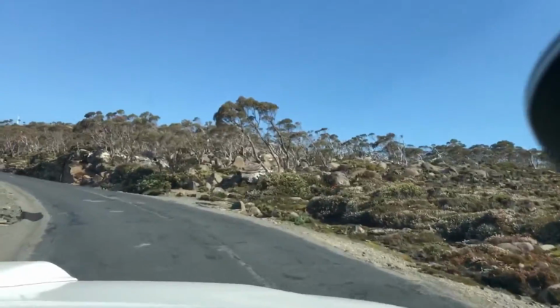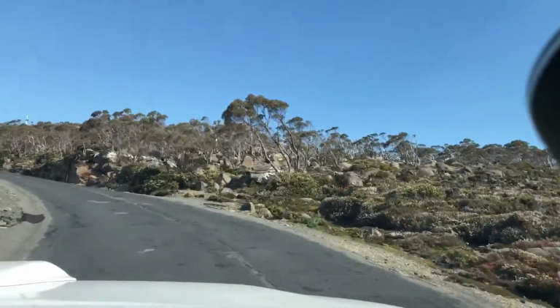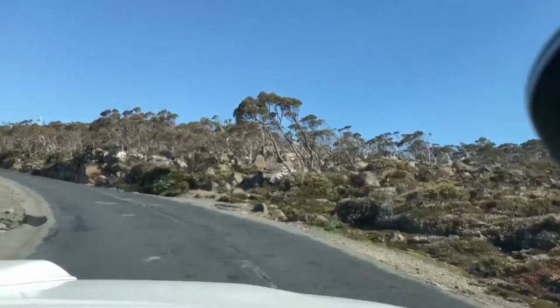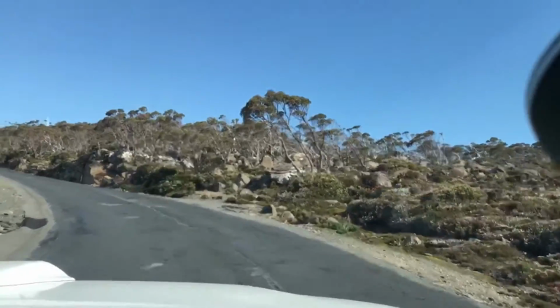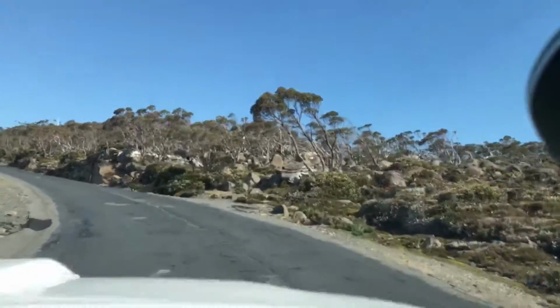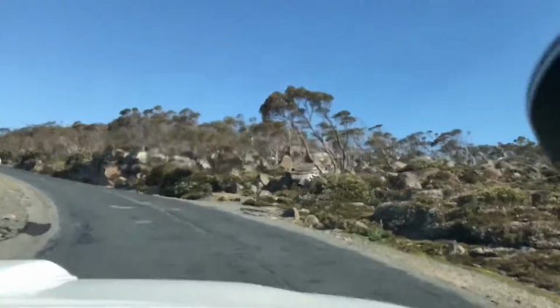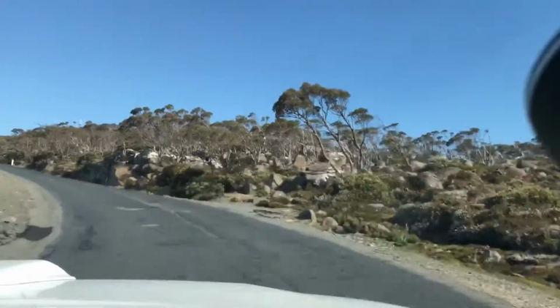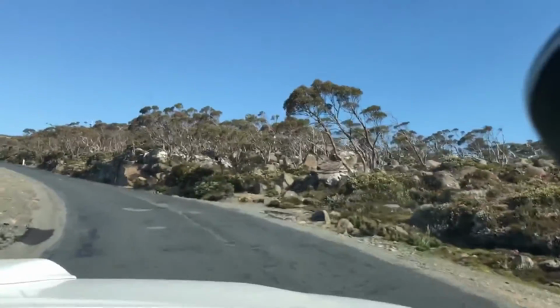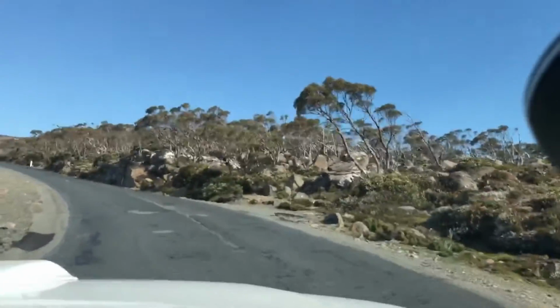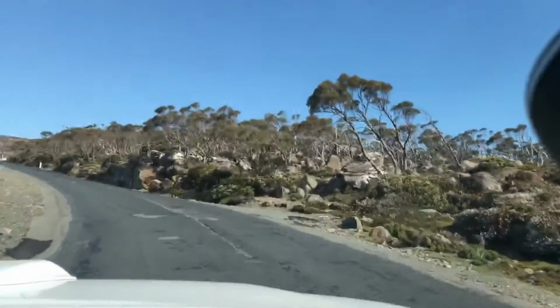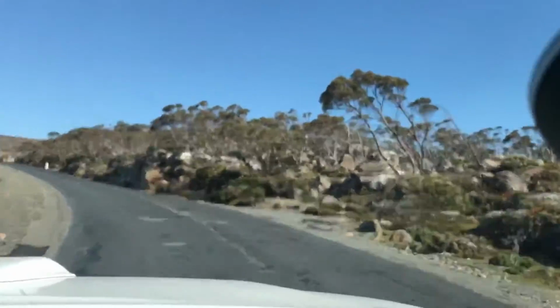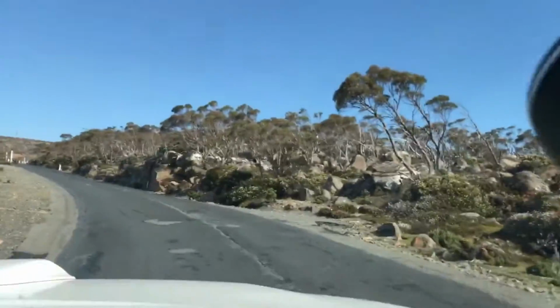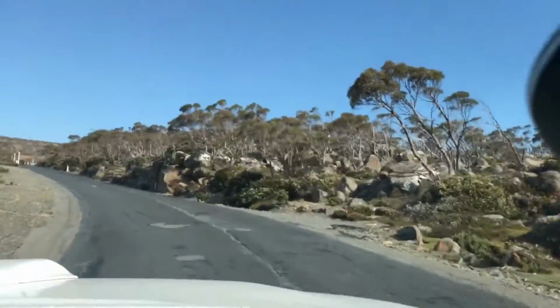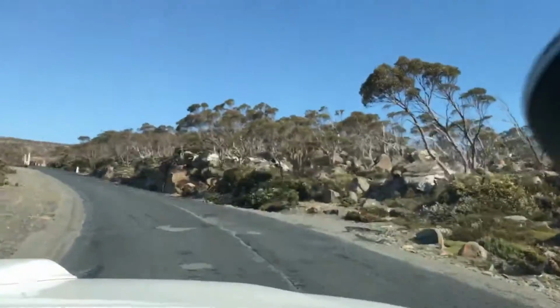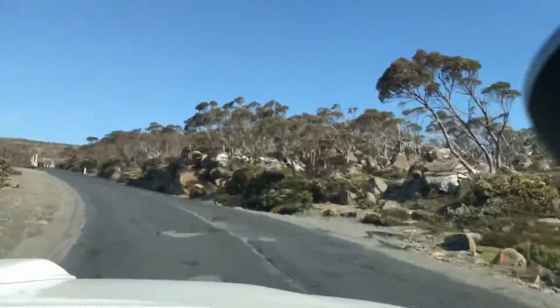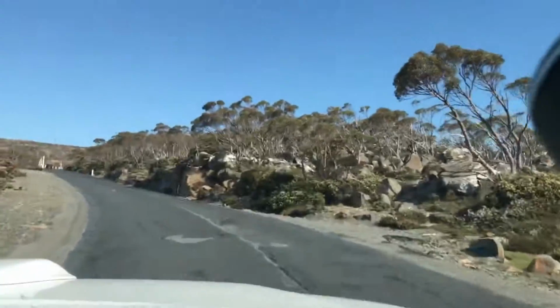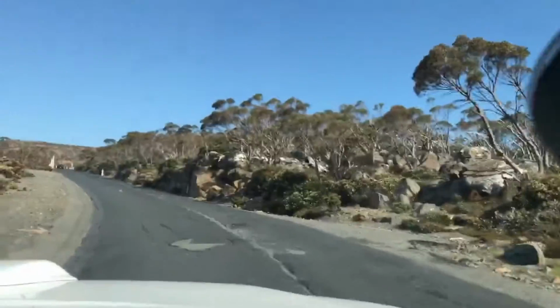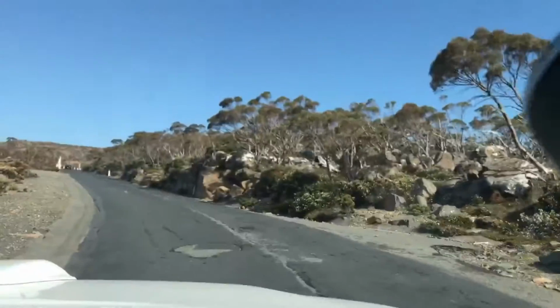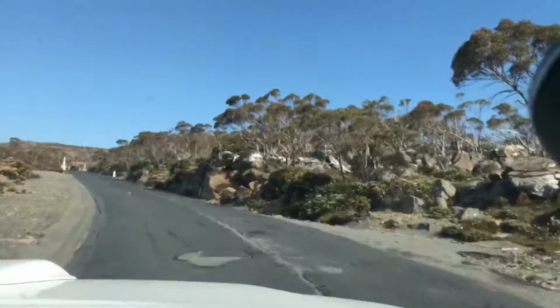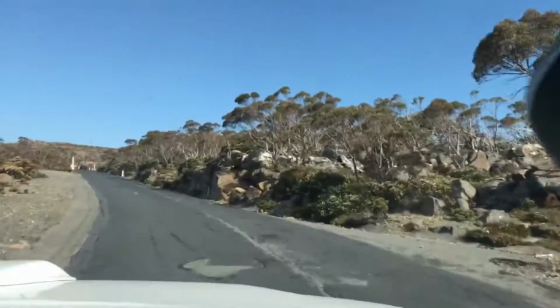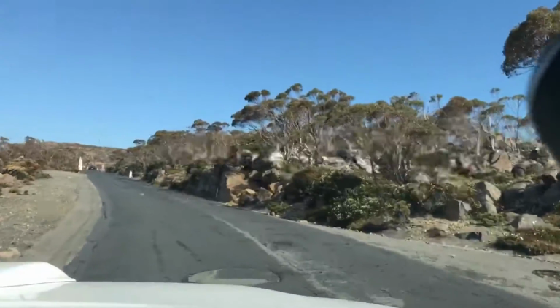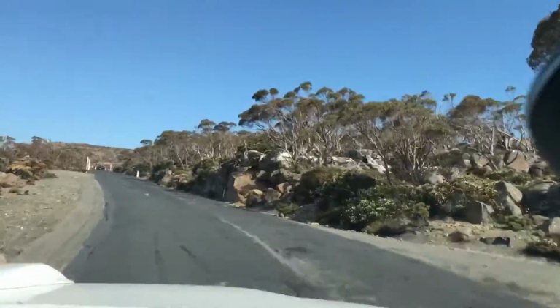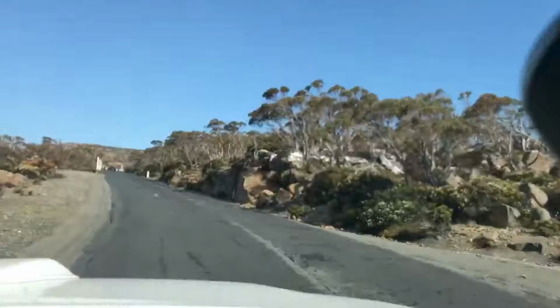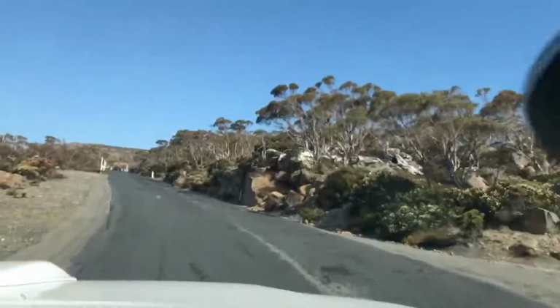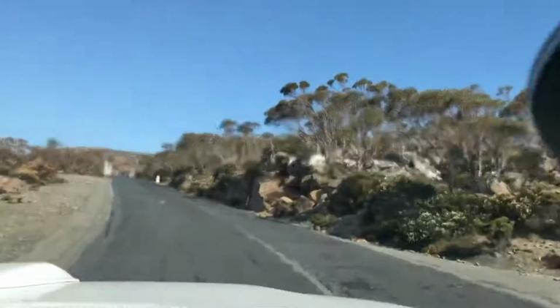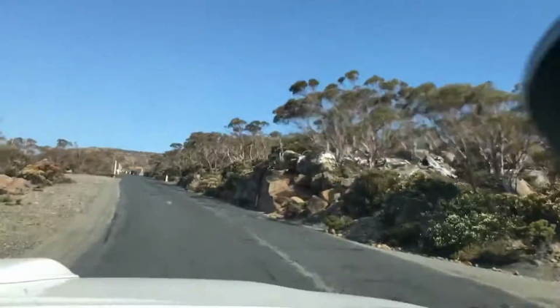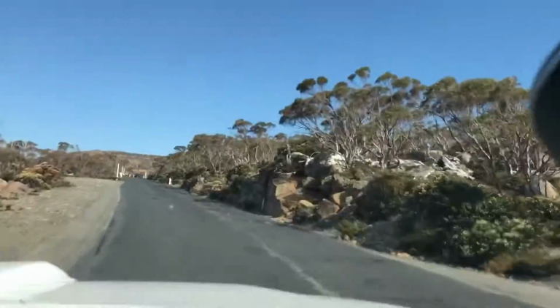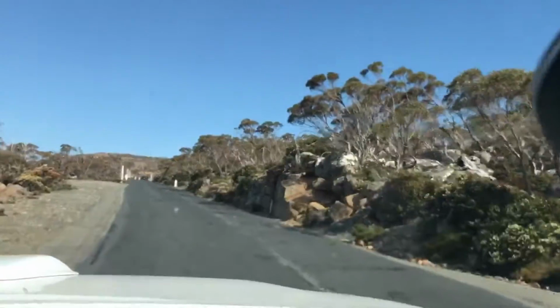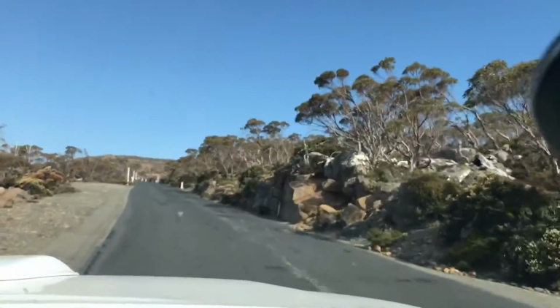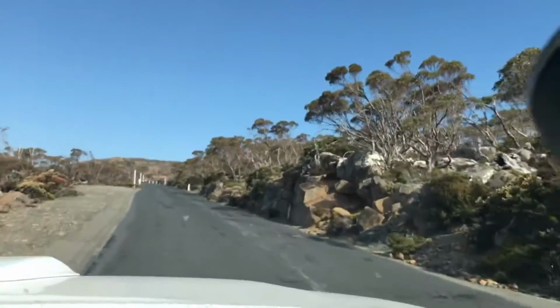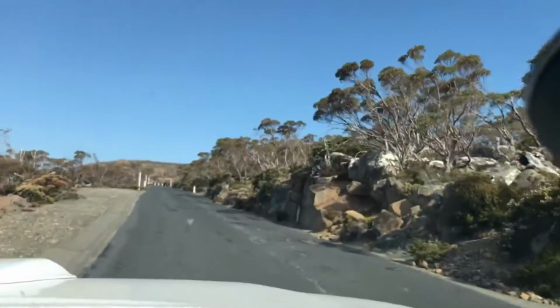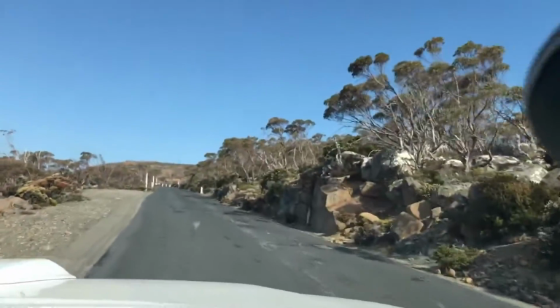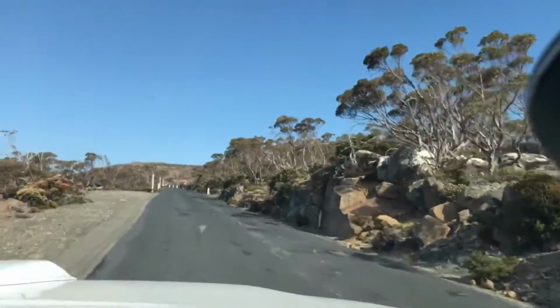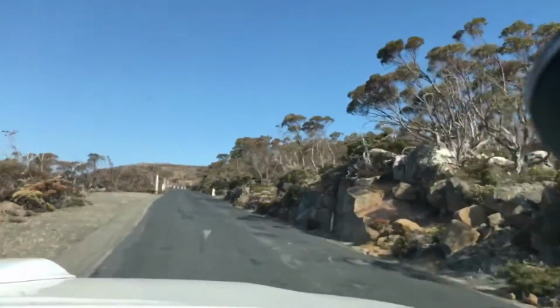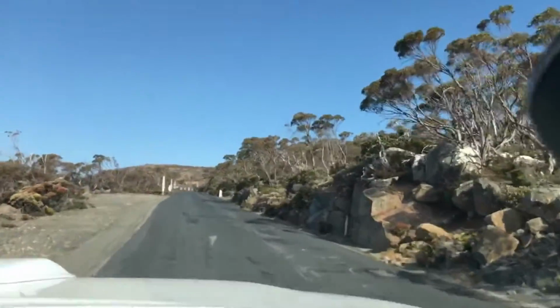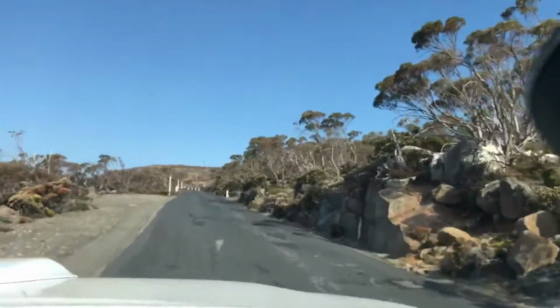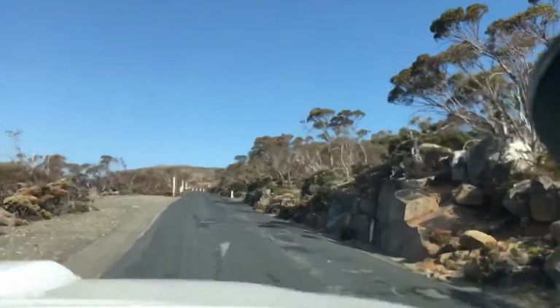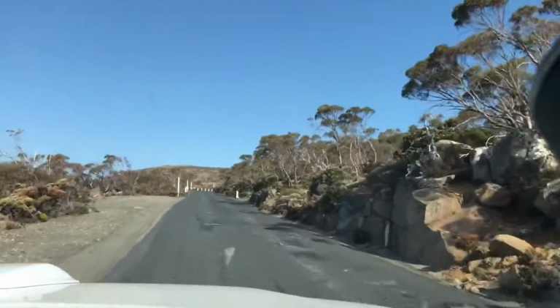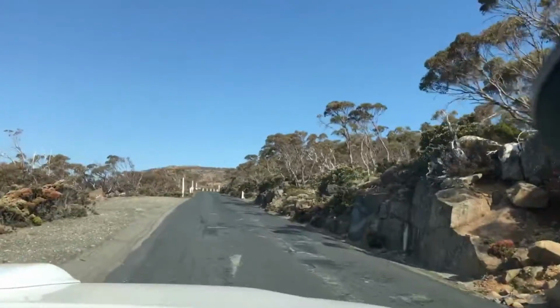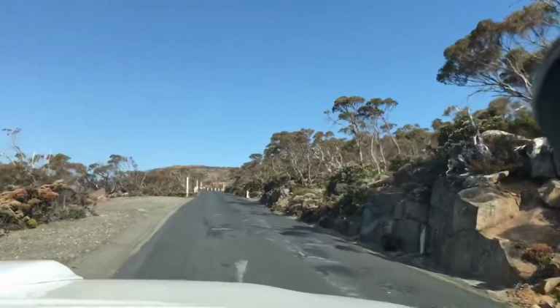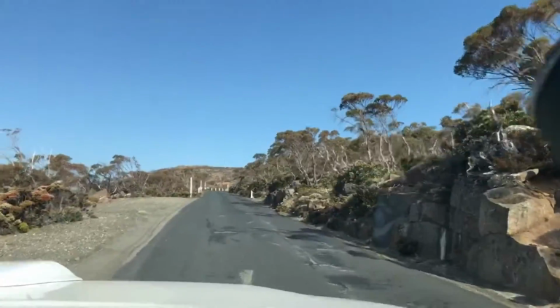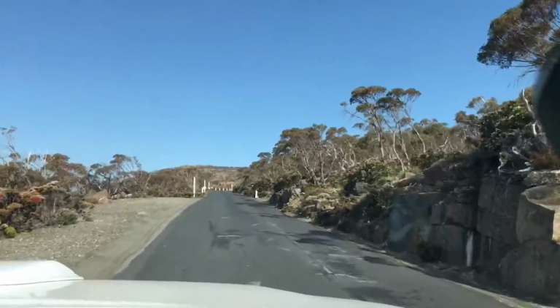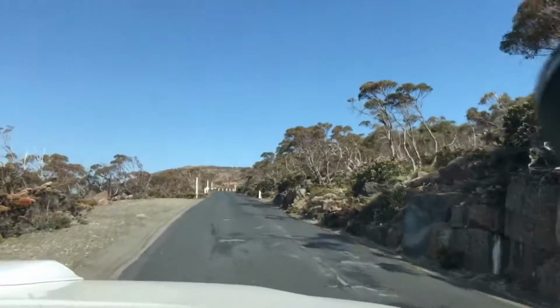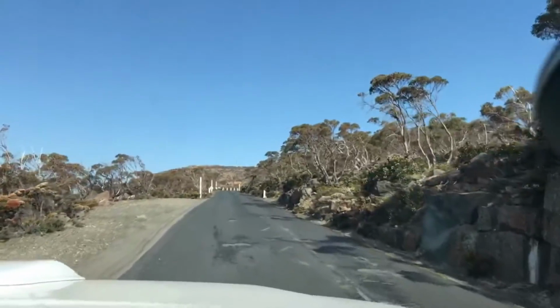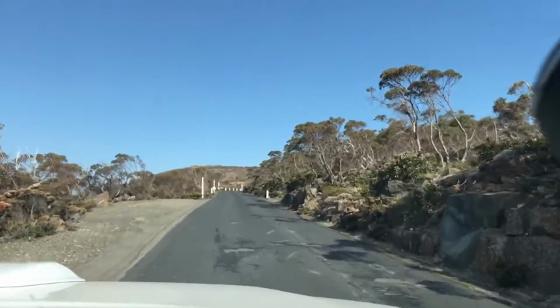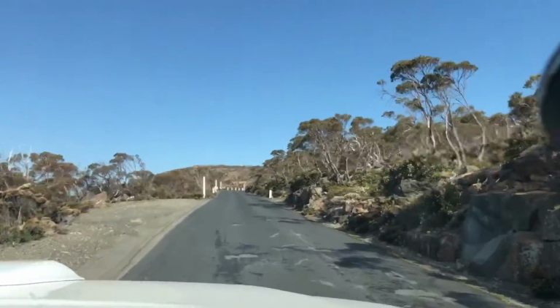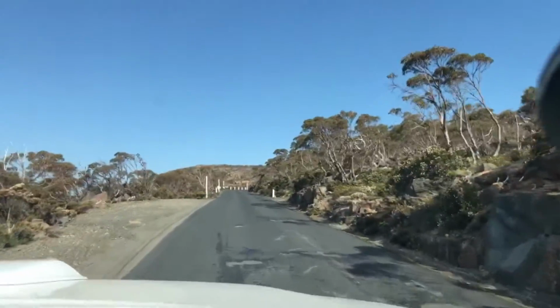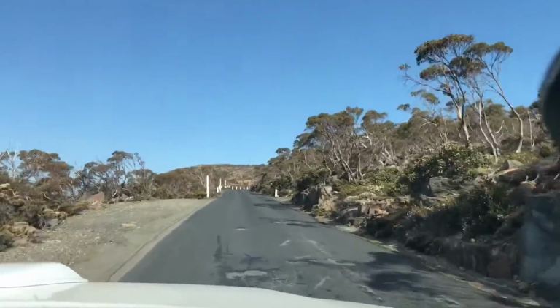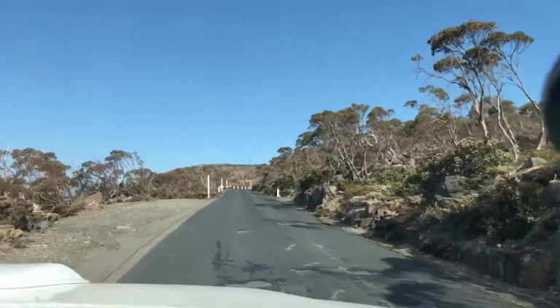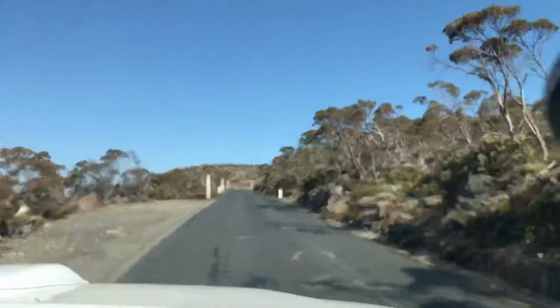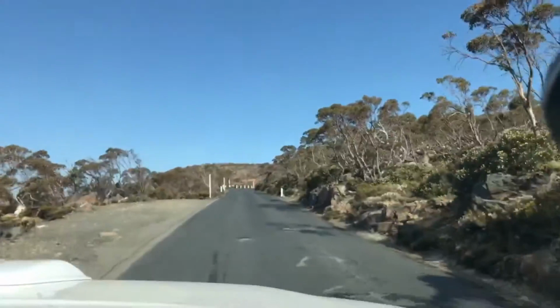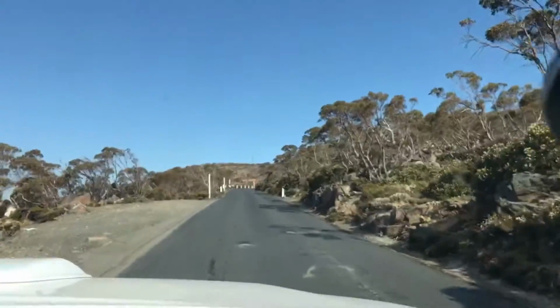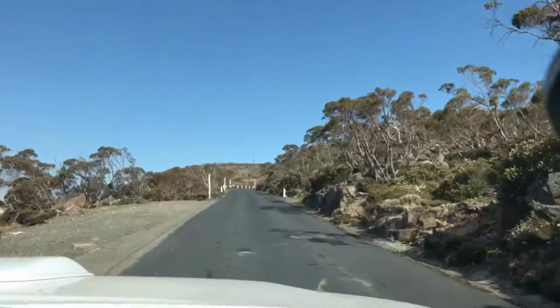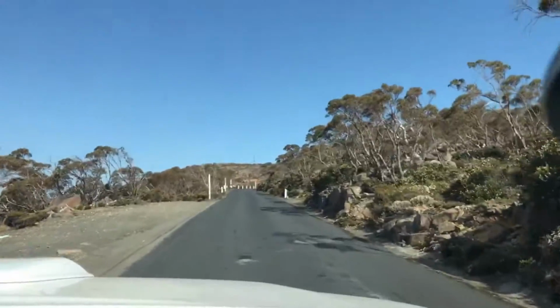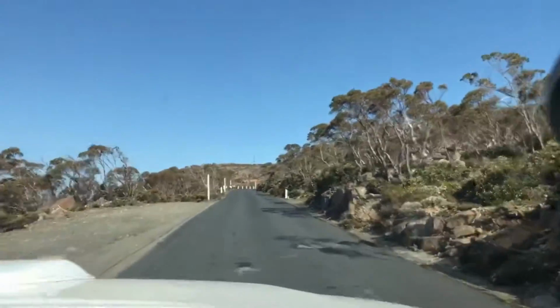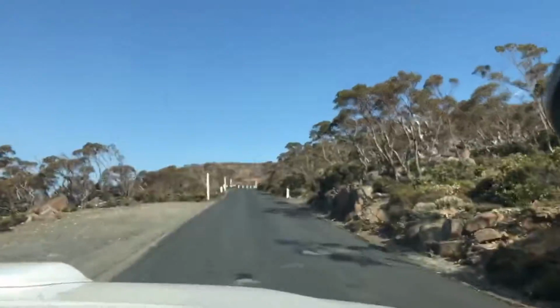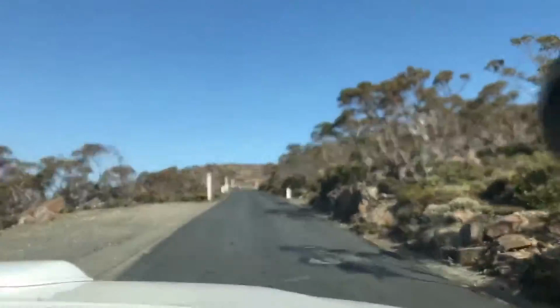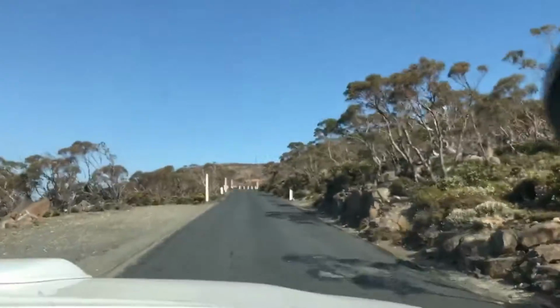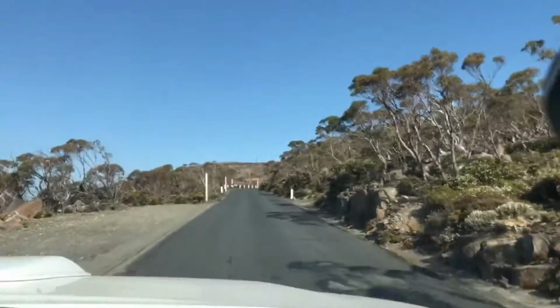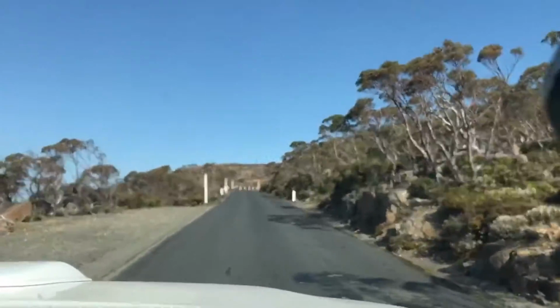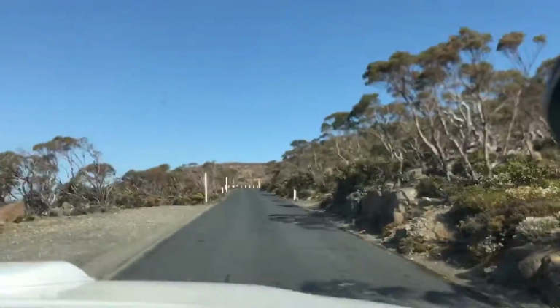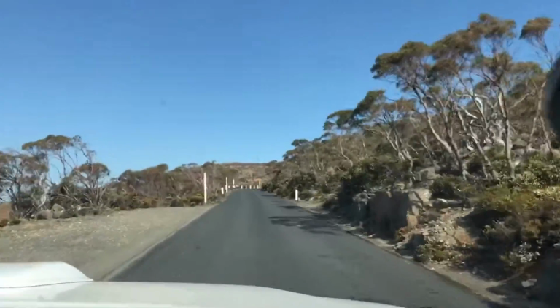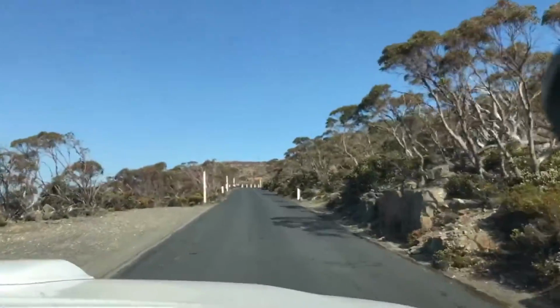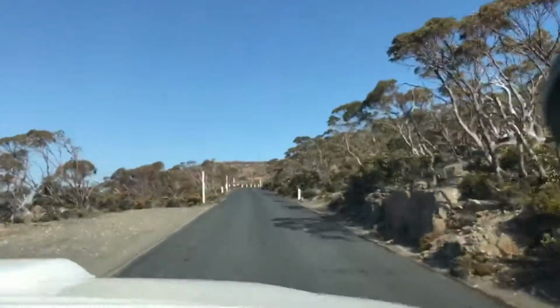Just up to the top of Mount Wellington, which is just on the backside of Hobart City.